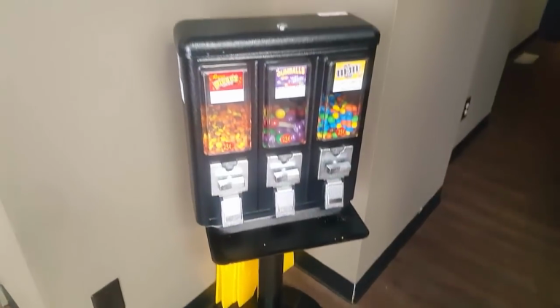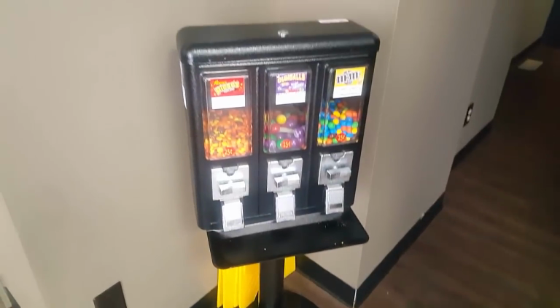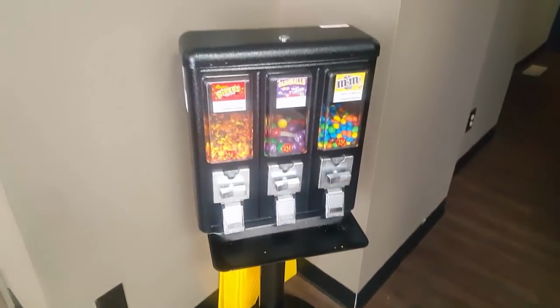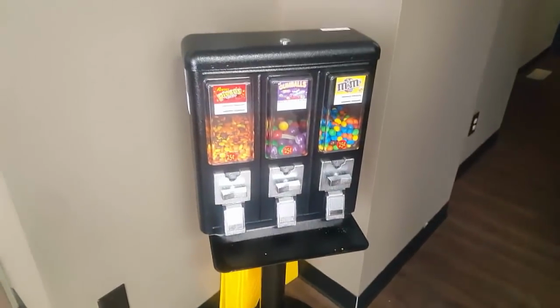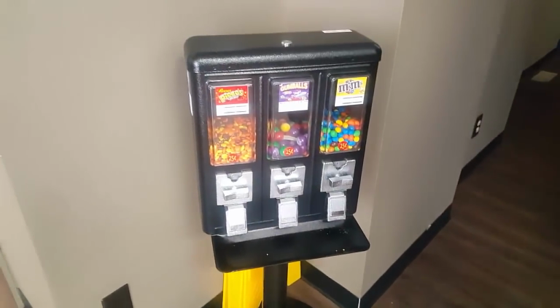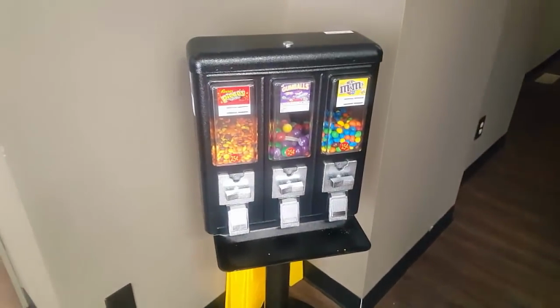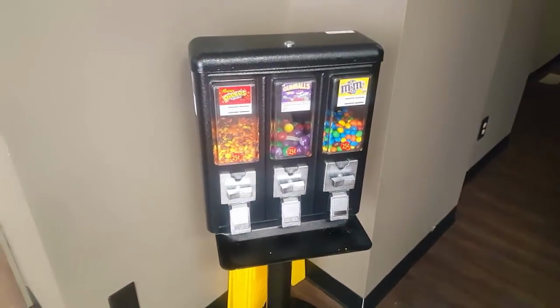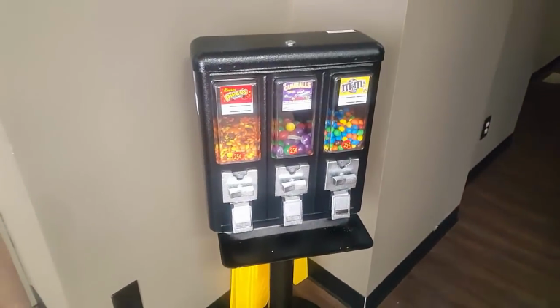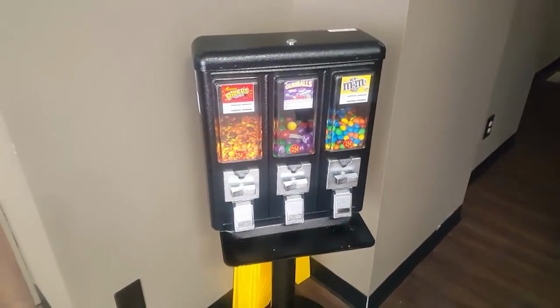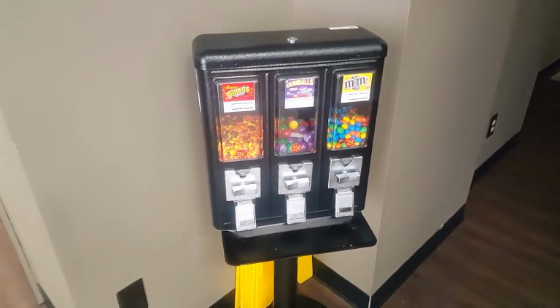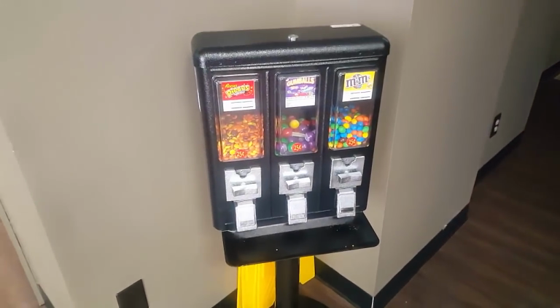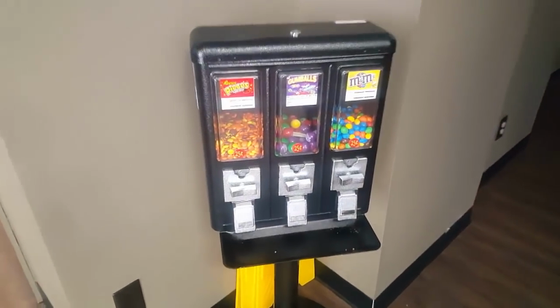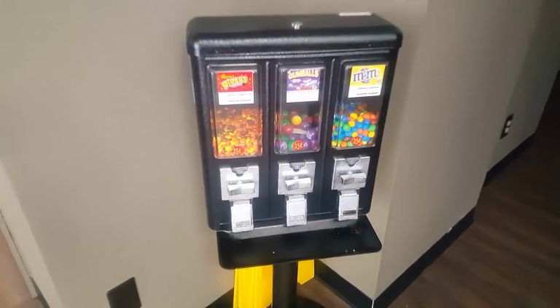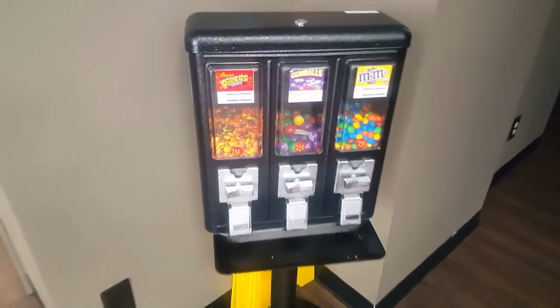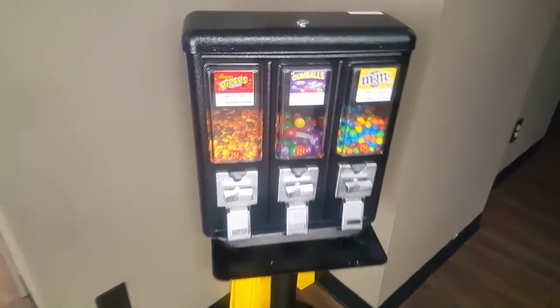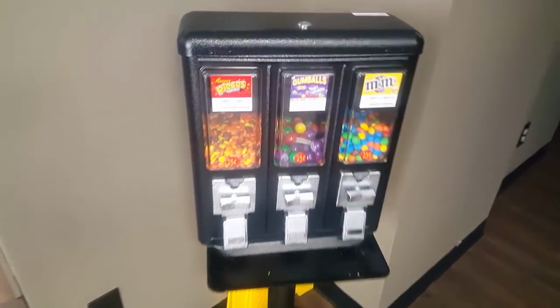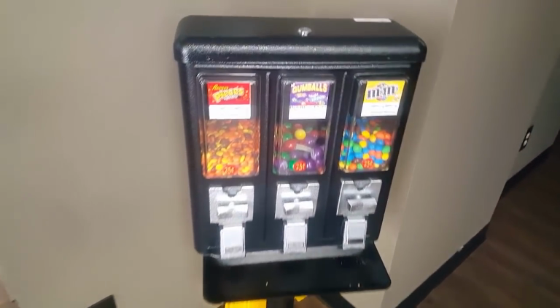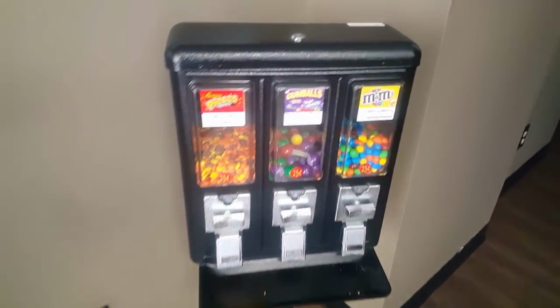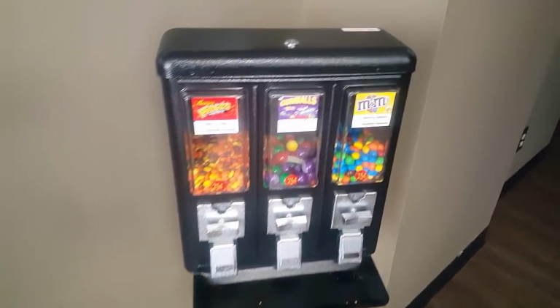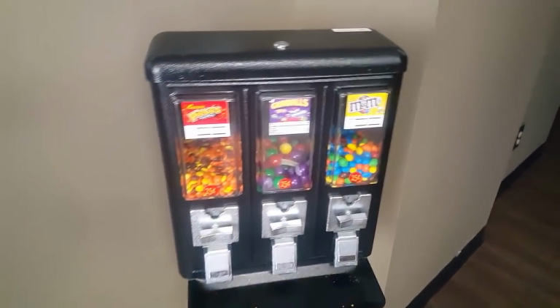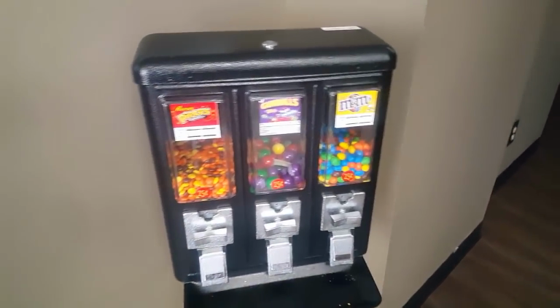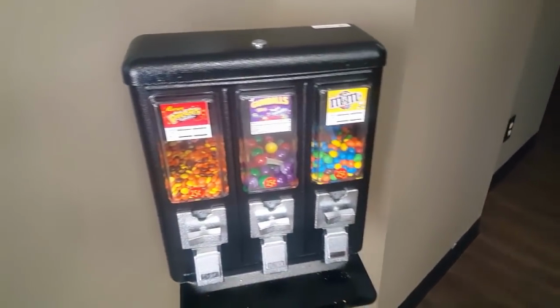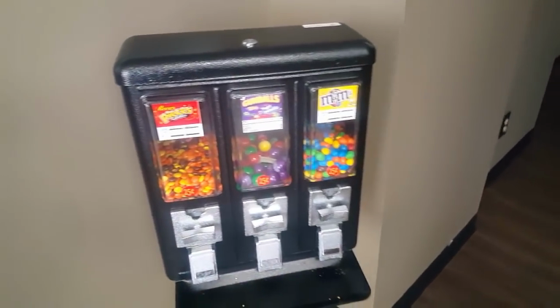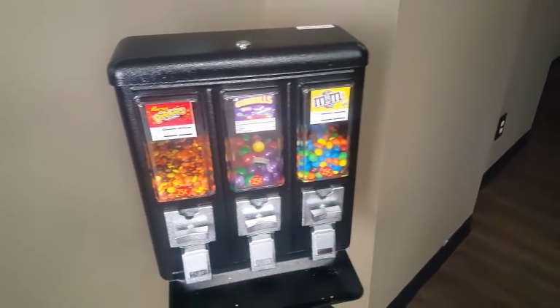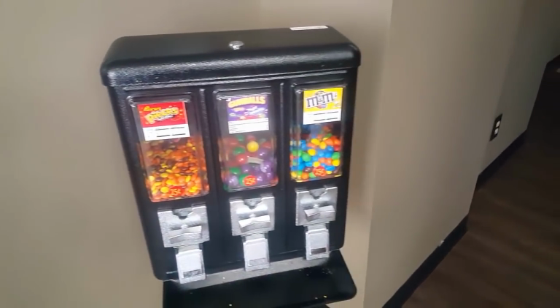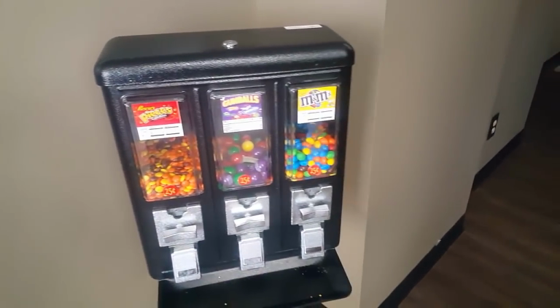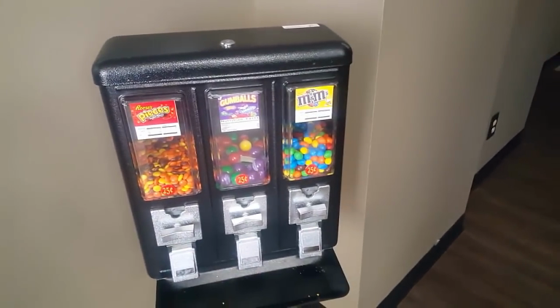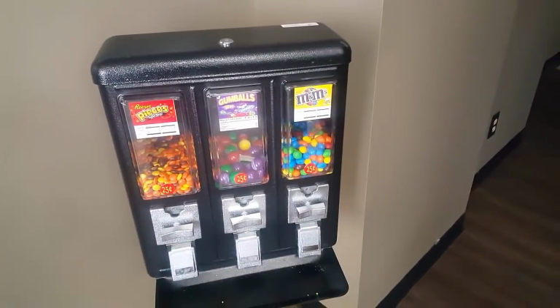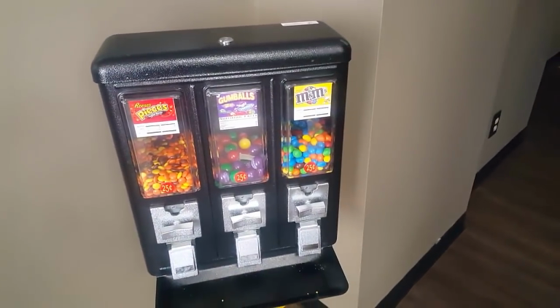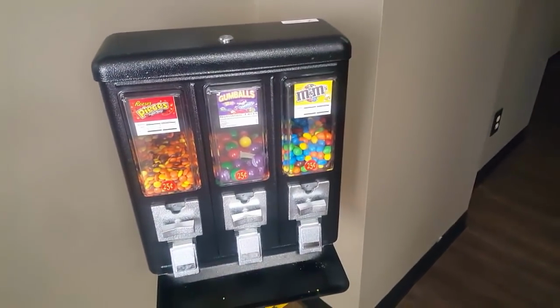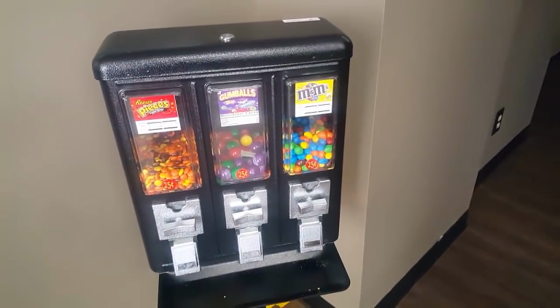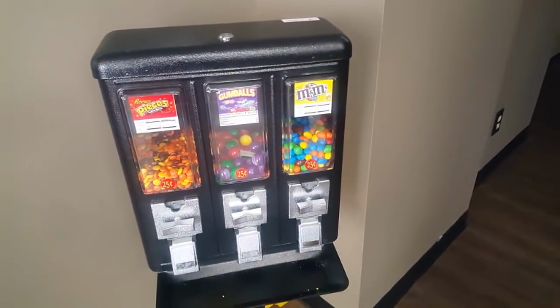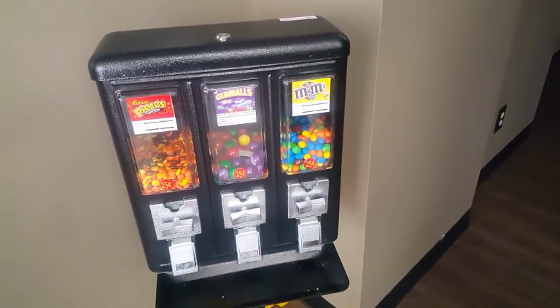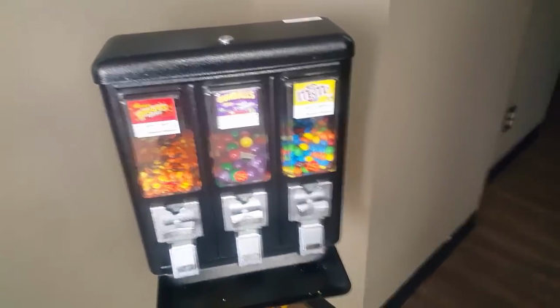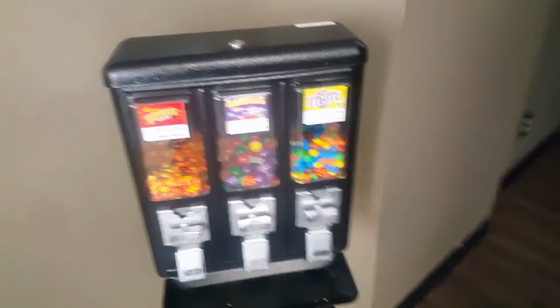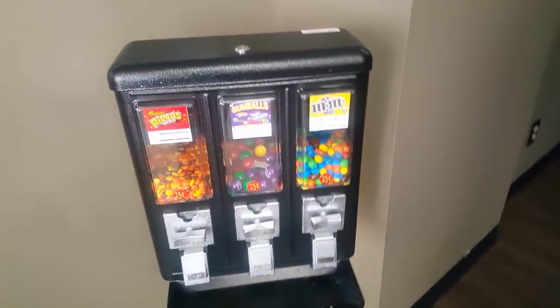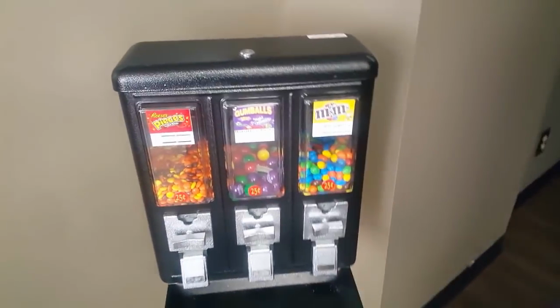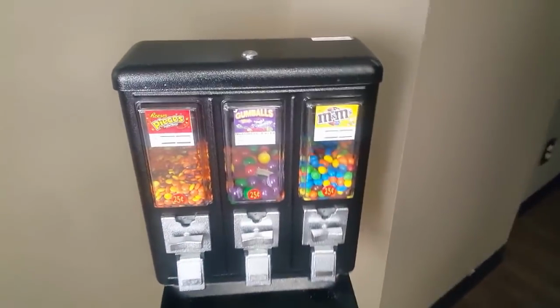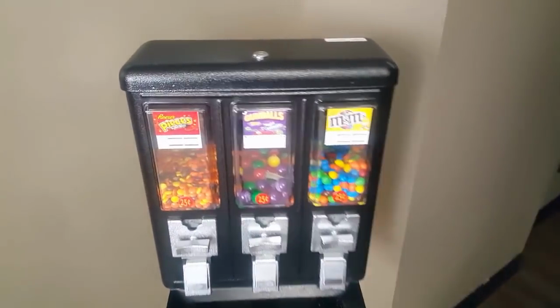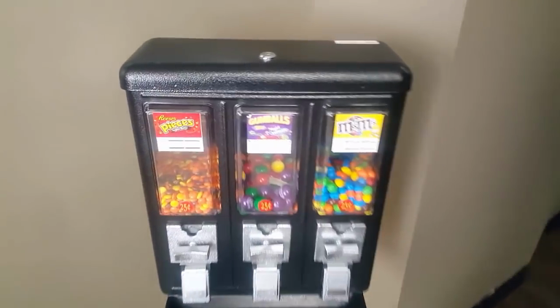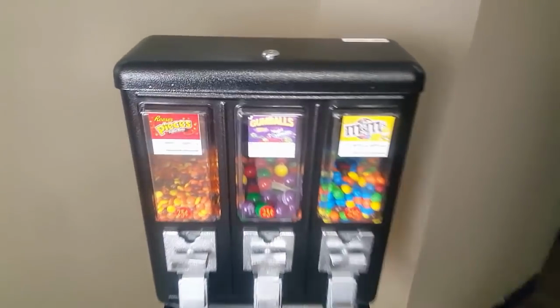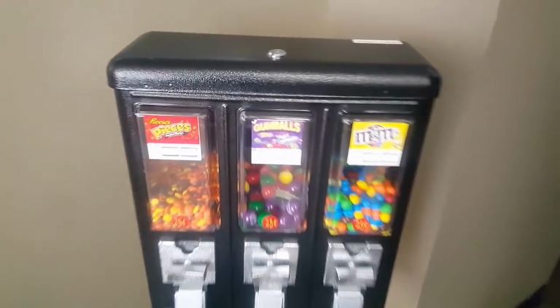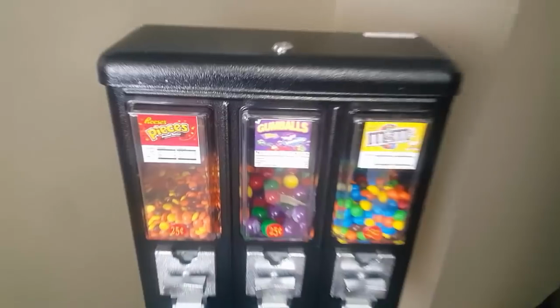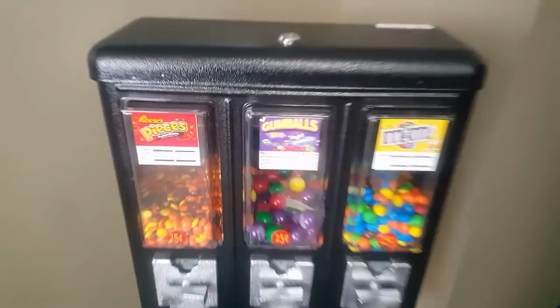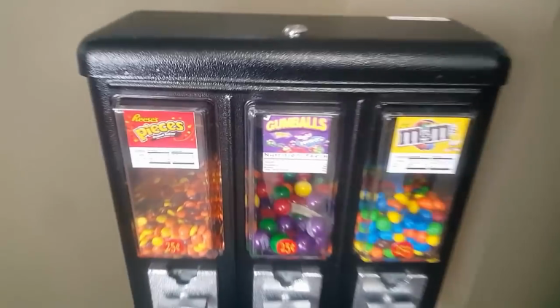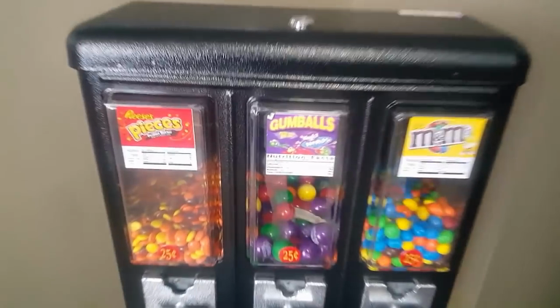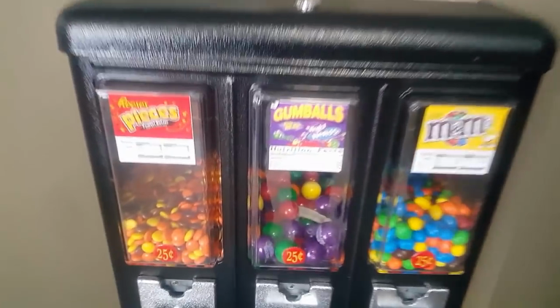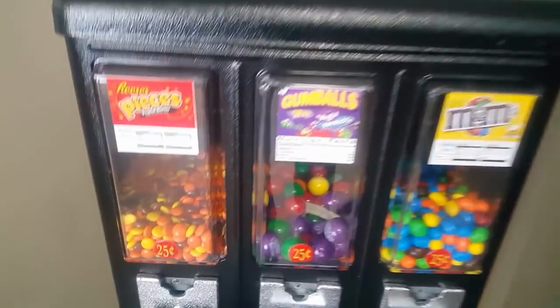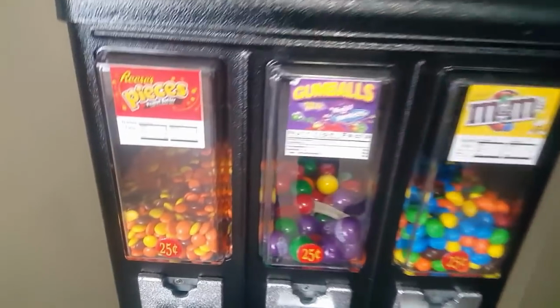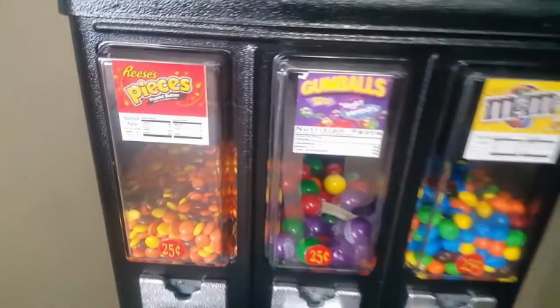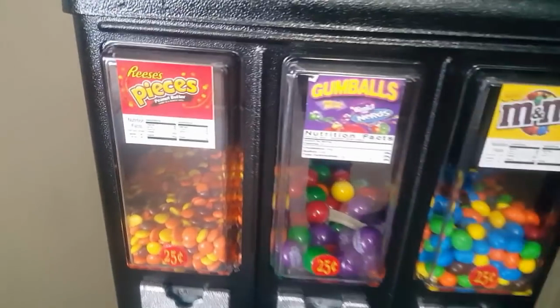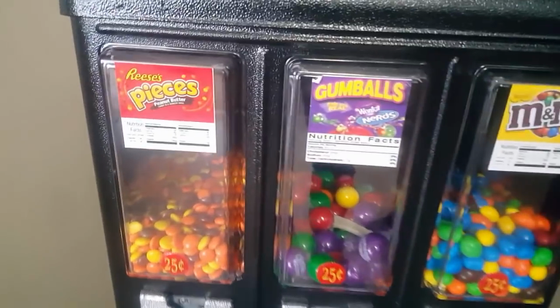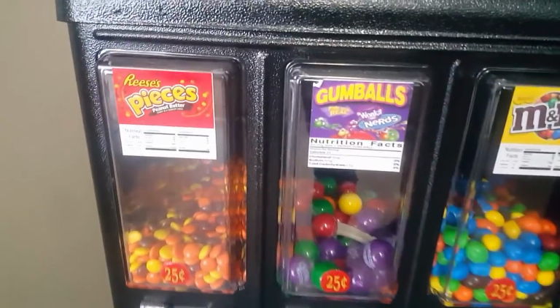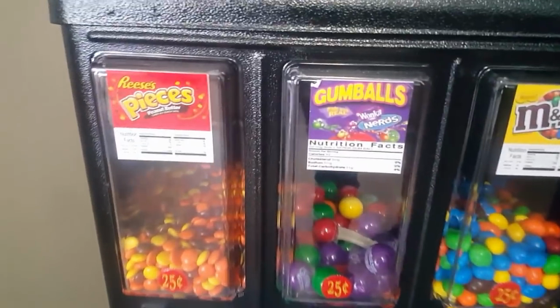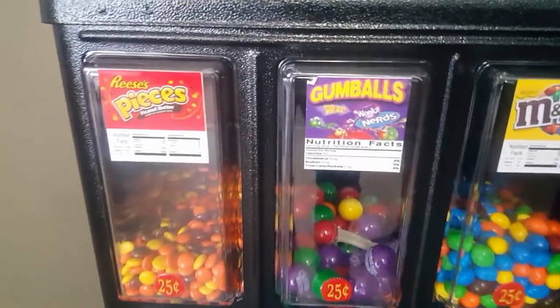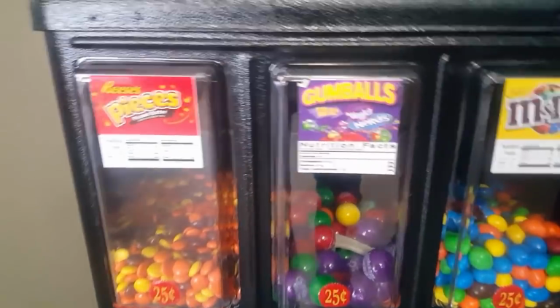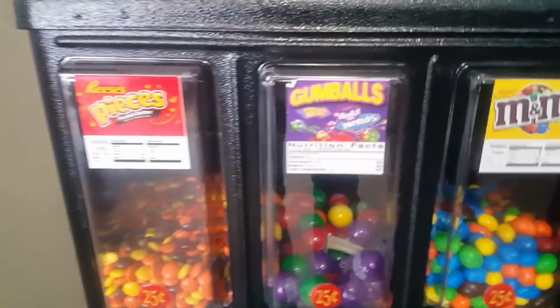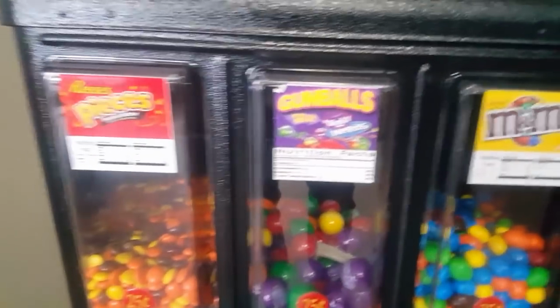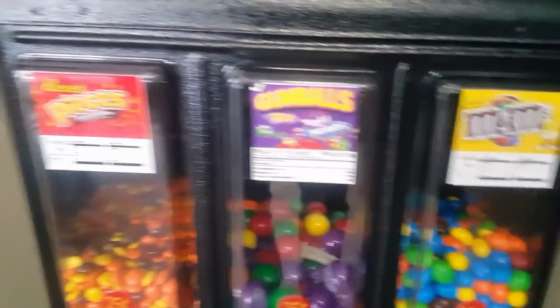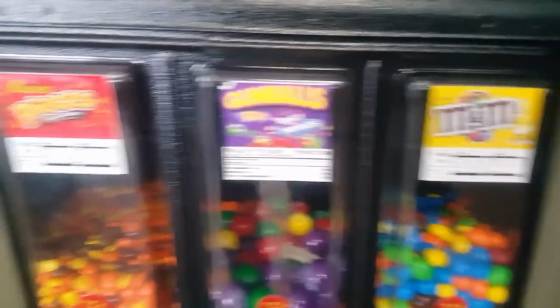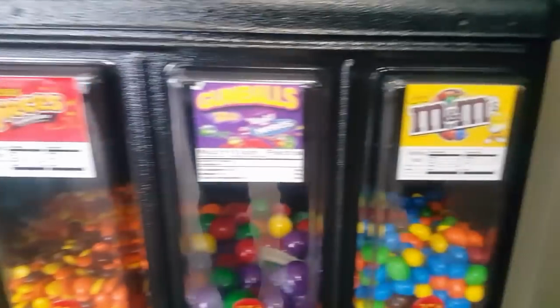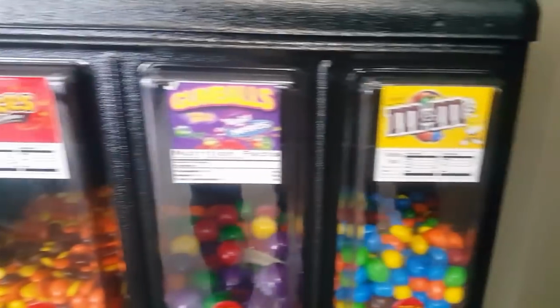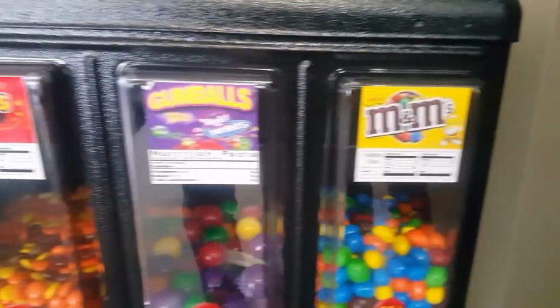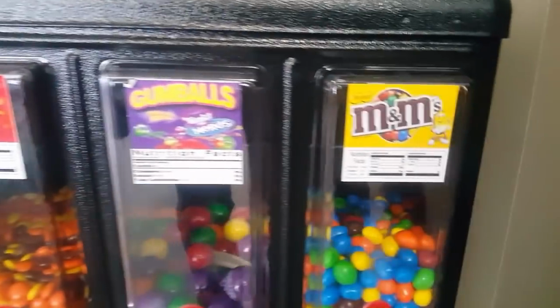Hello everyone, my name is Cody. The guy you see on the screen is Eli, and today we have a bulk collection.